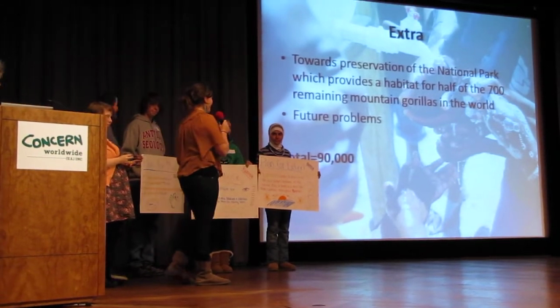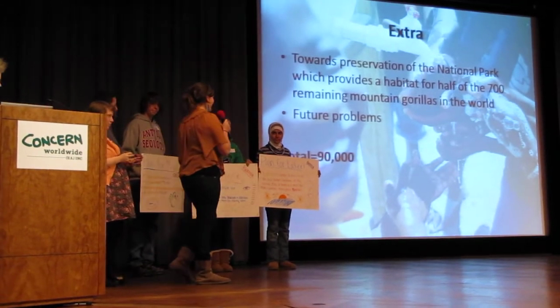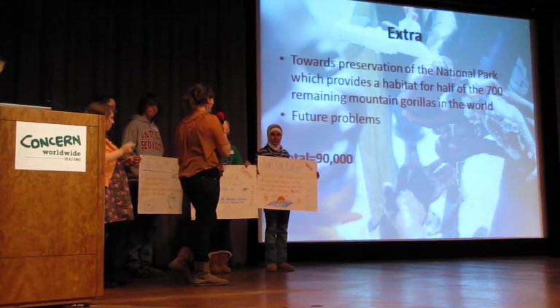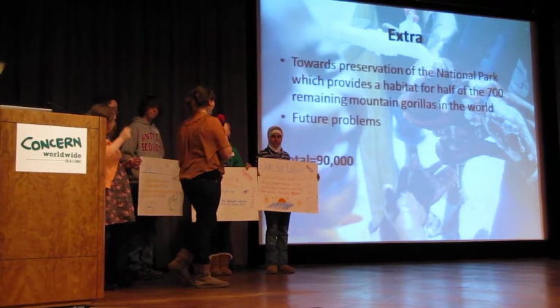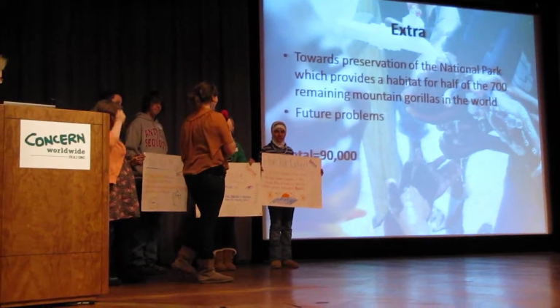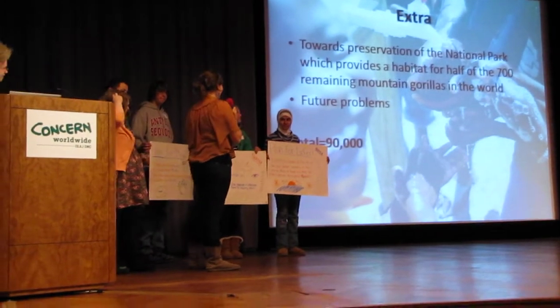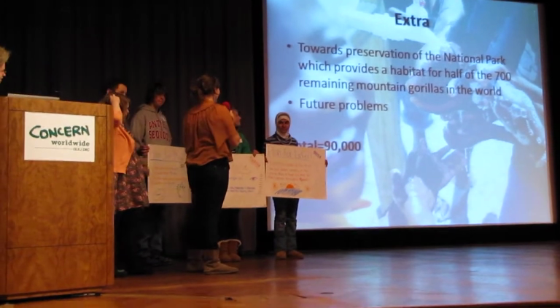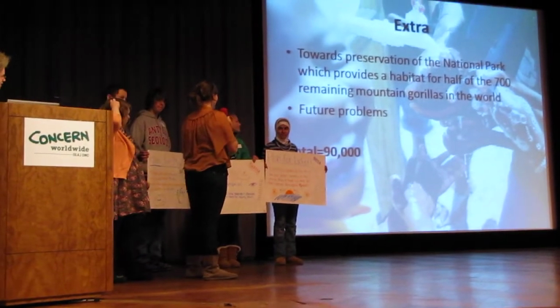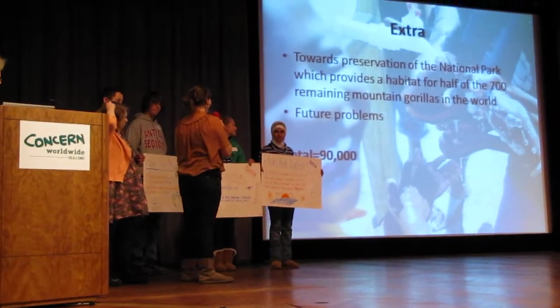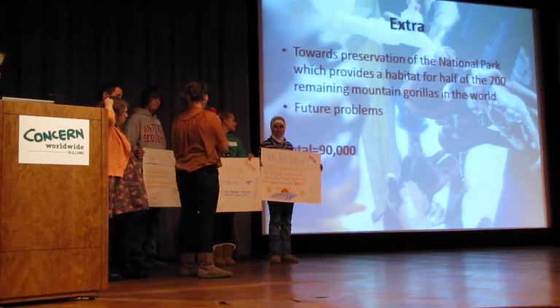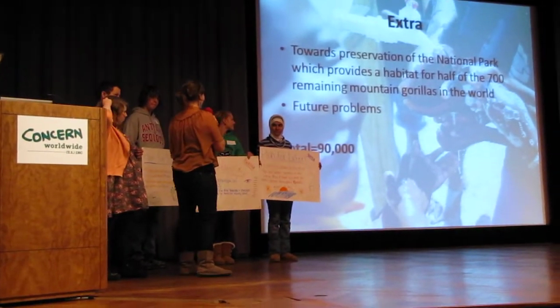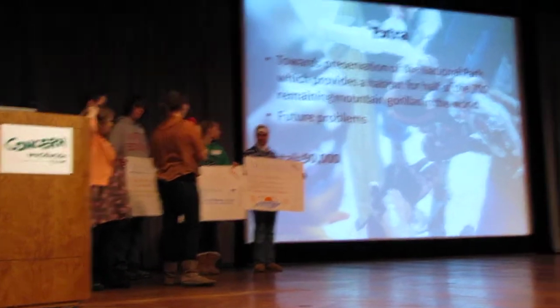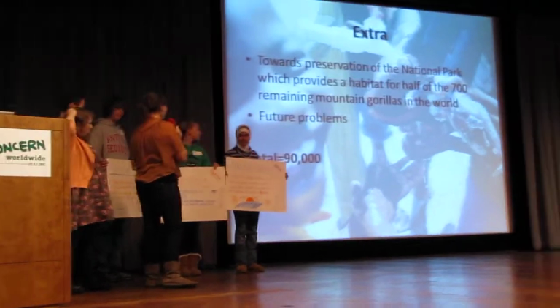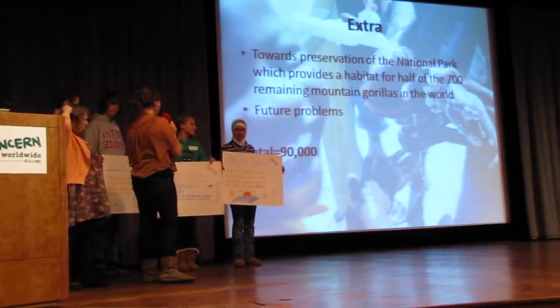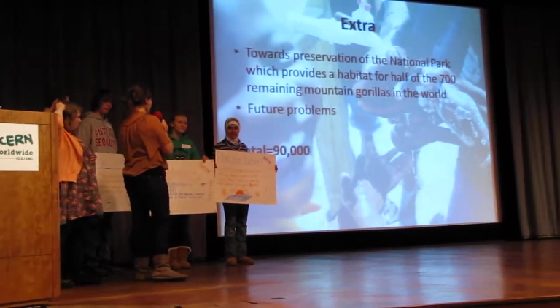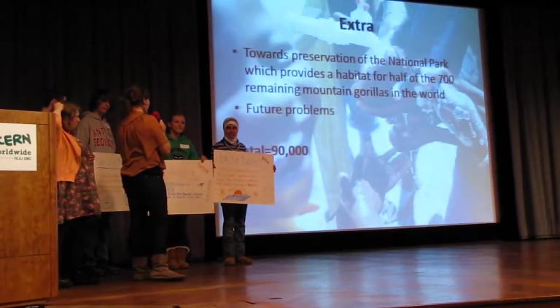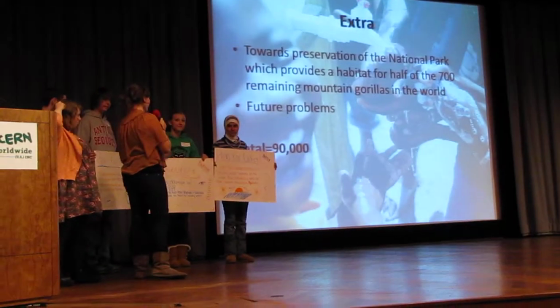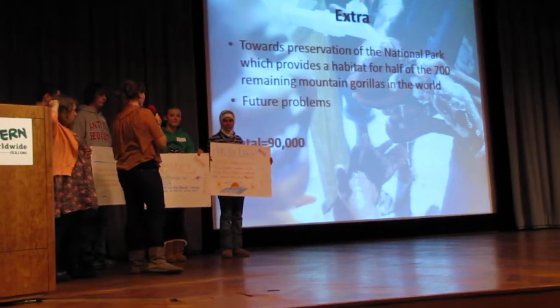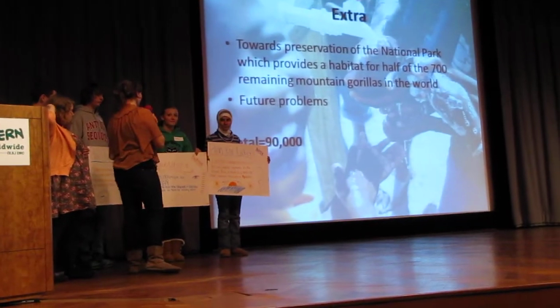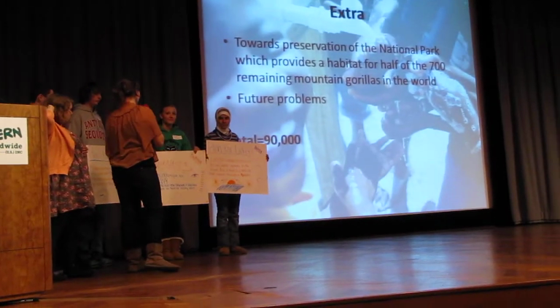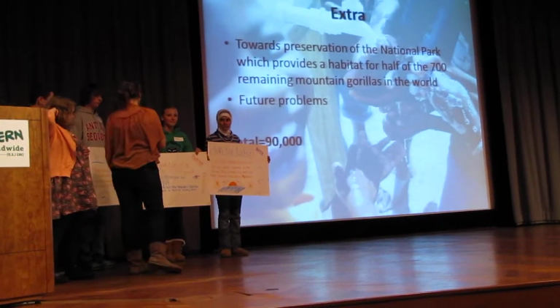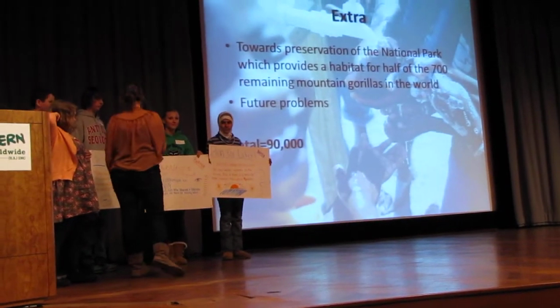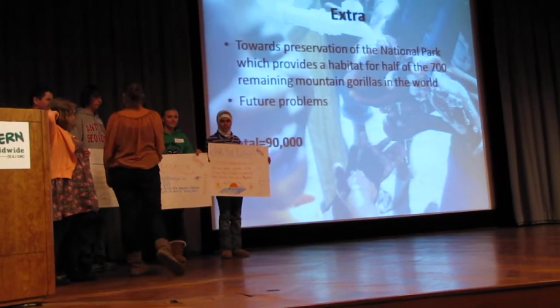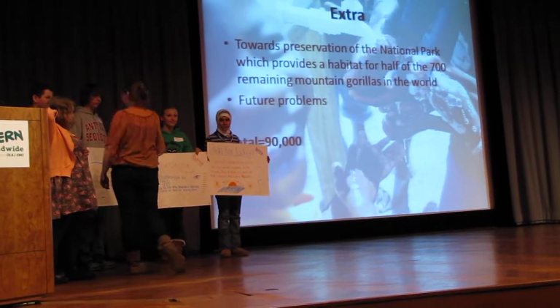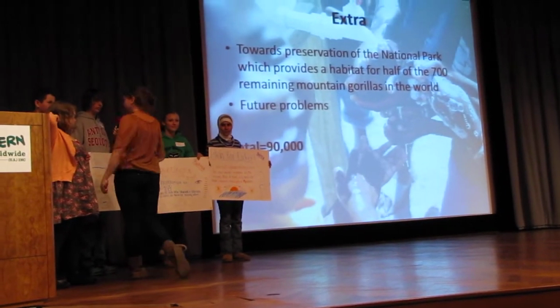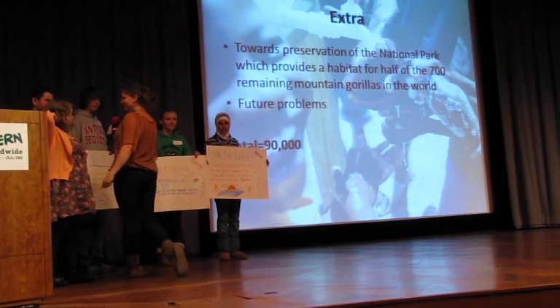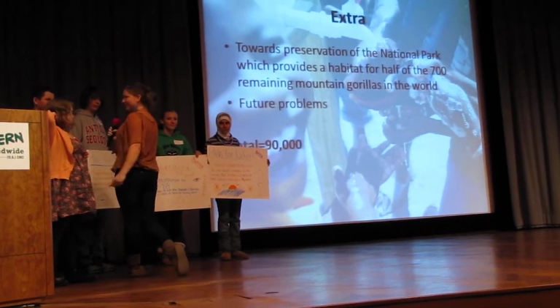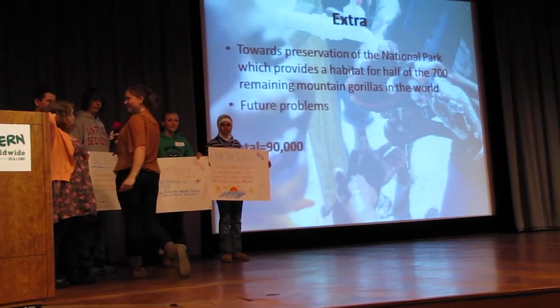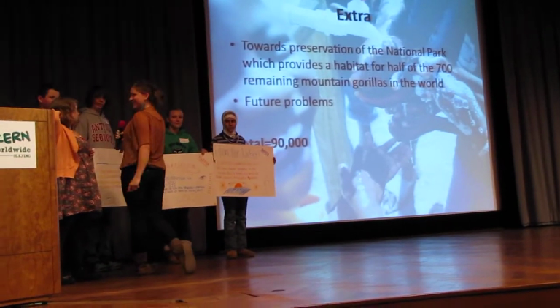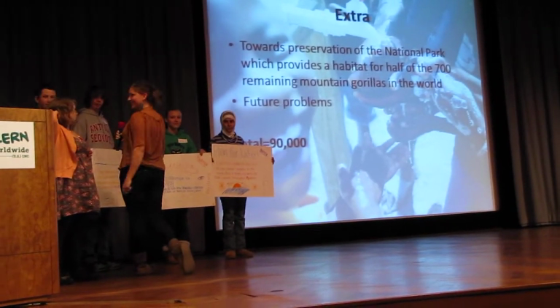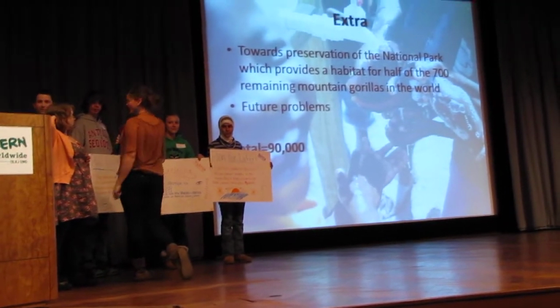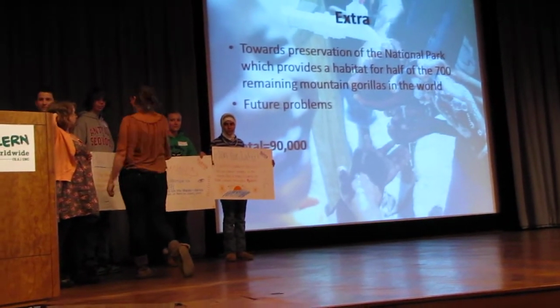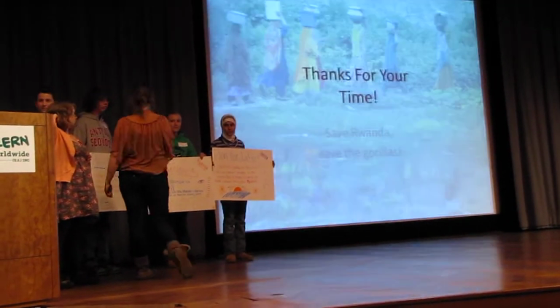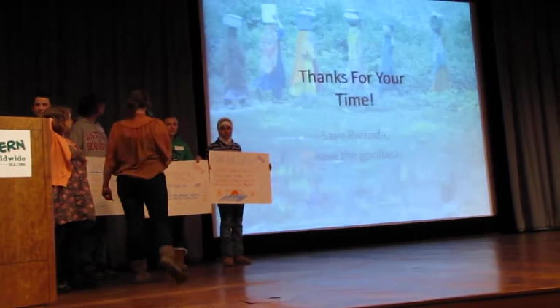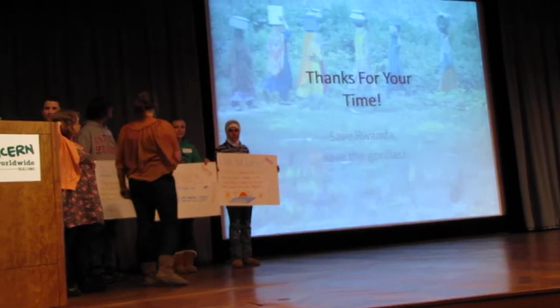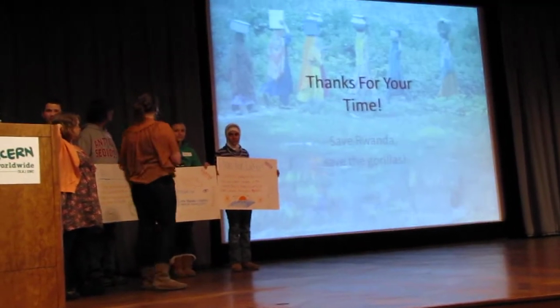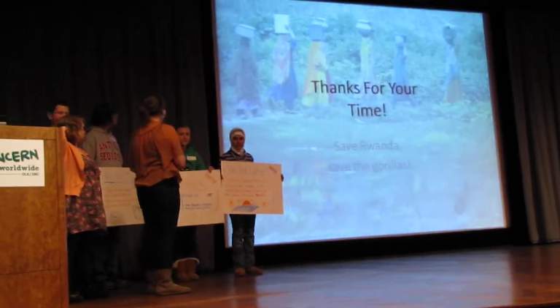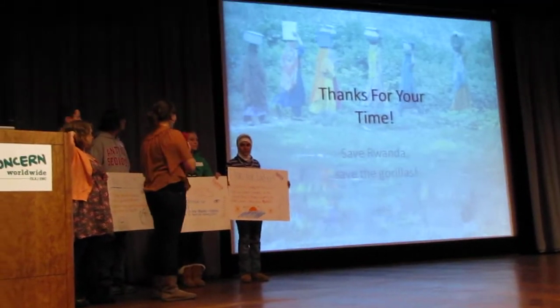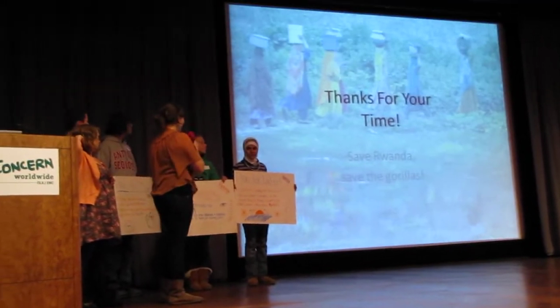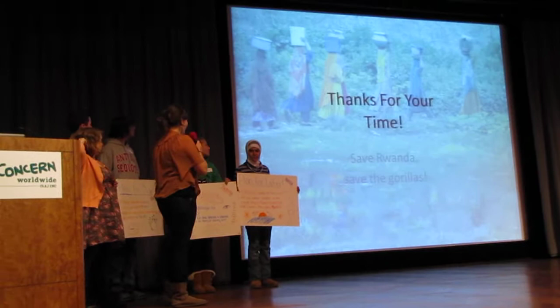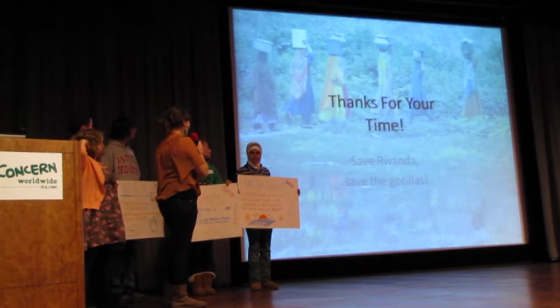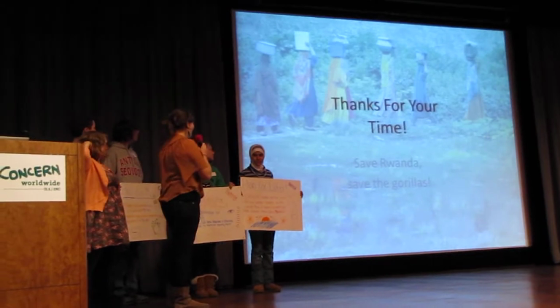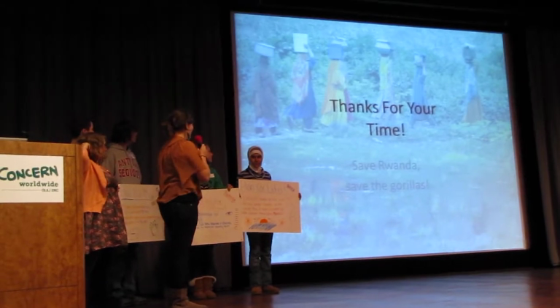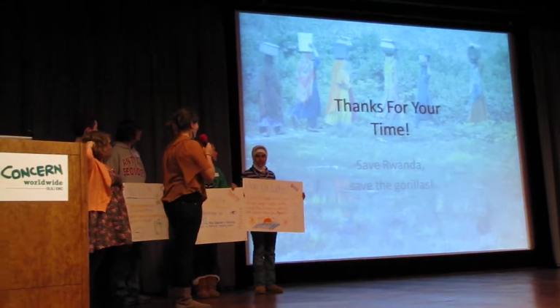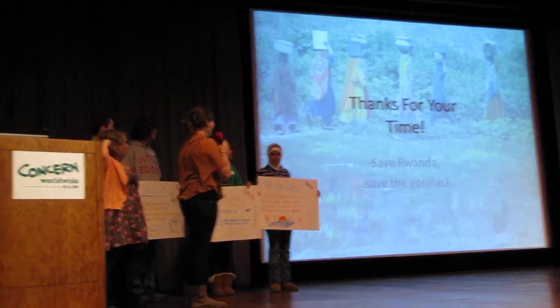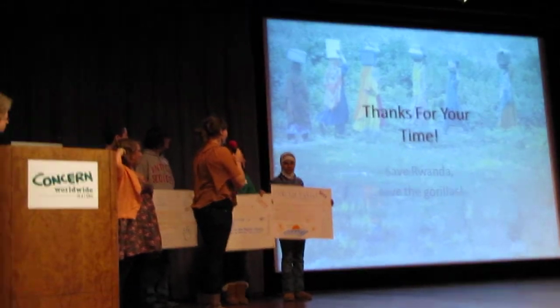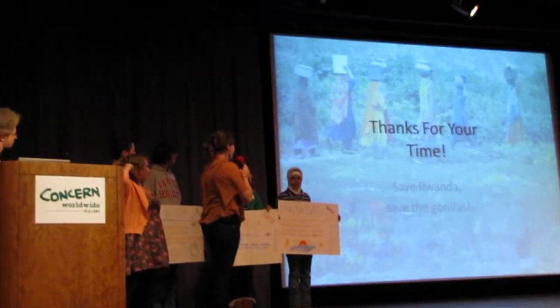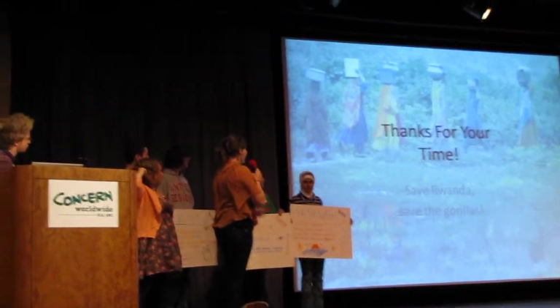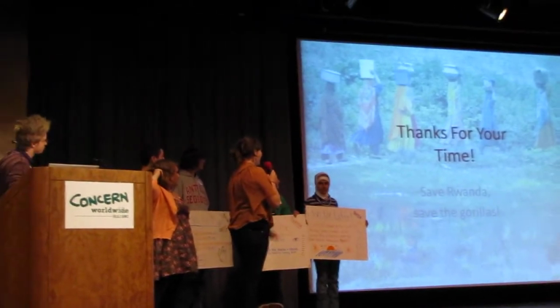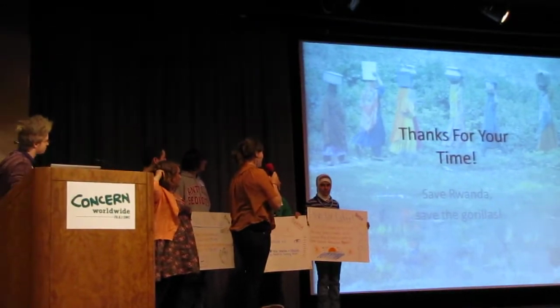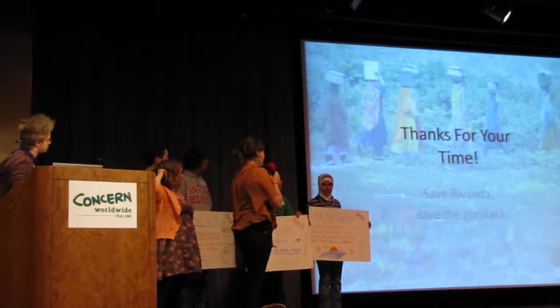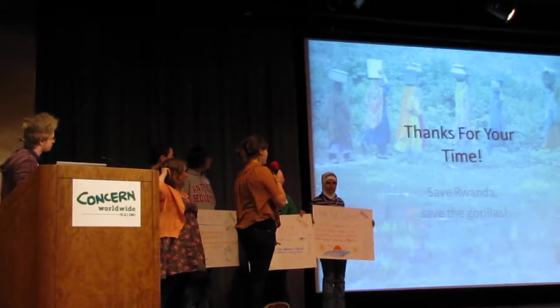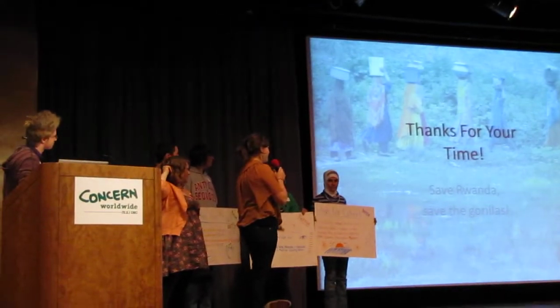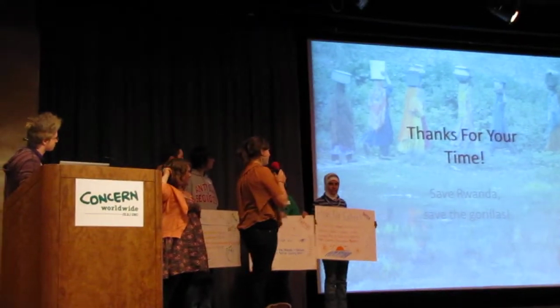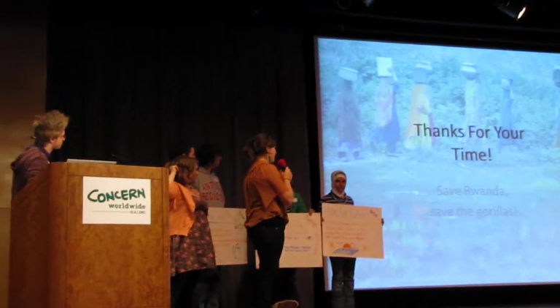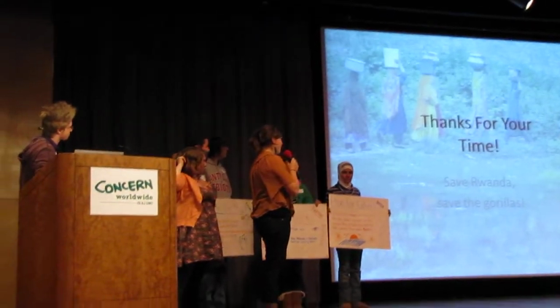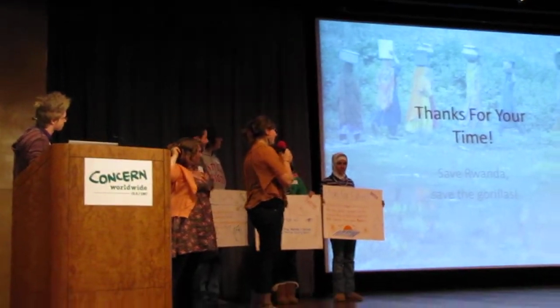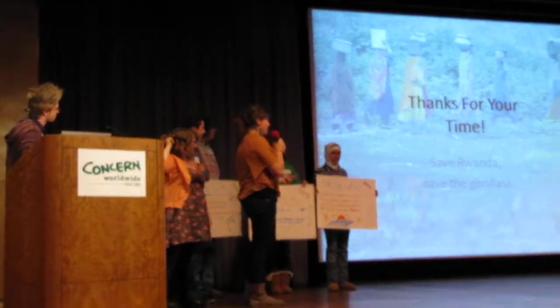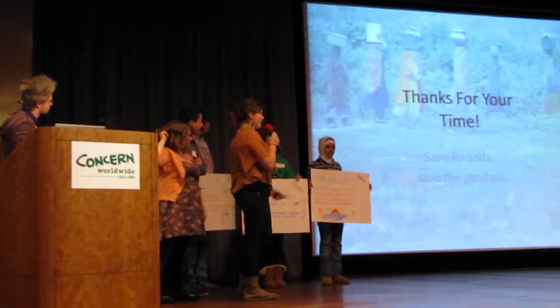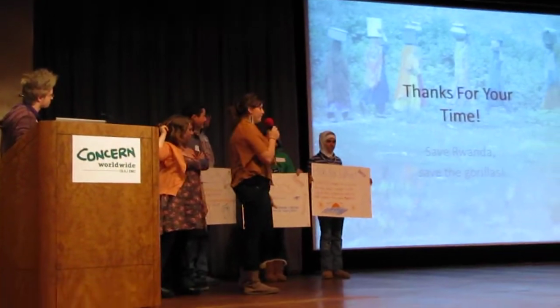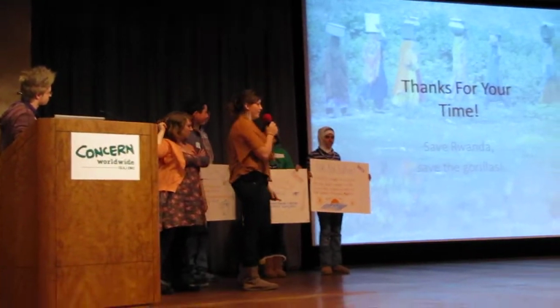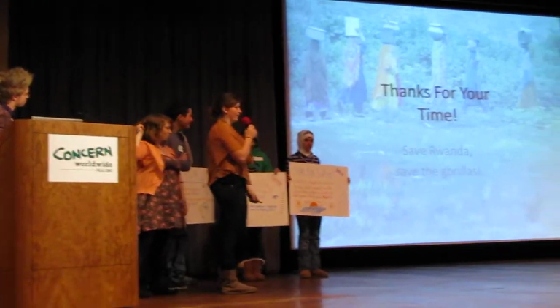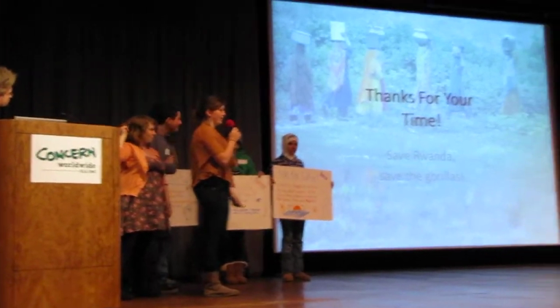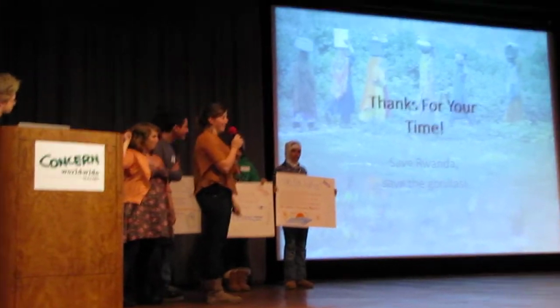So that's what we're going to do with our leftover money. Thanks for your time. Save Rwanda, save the gorillas.